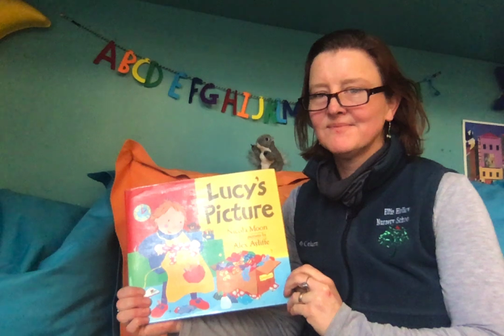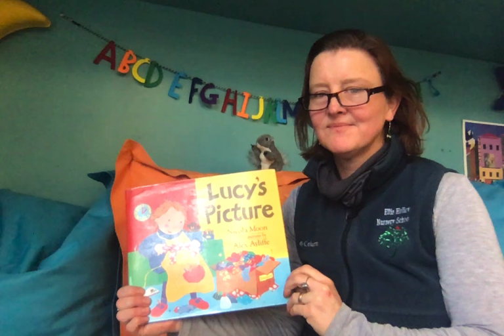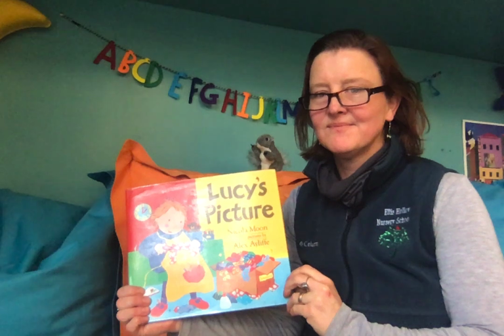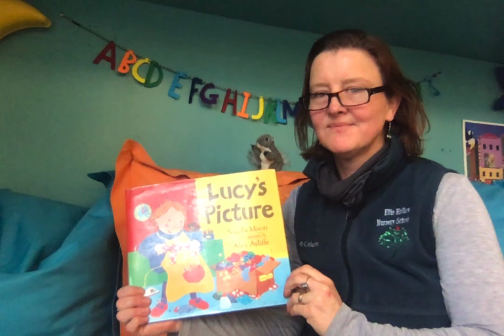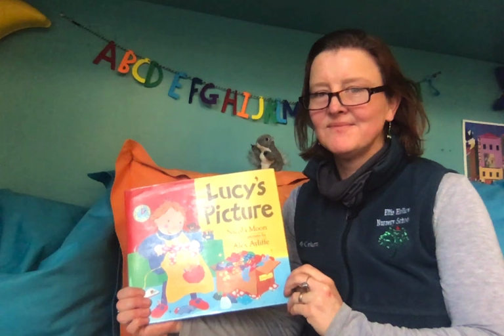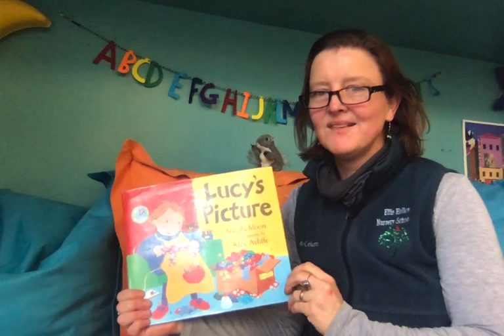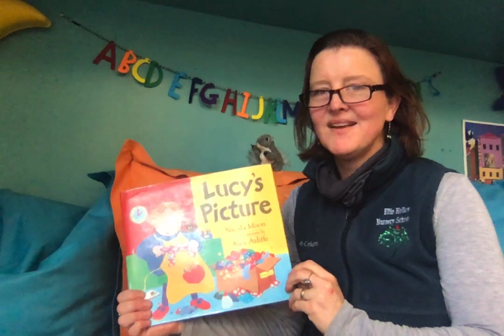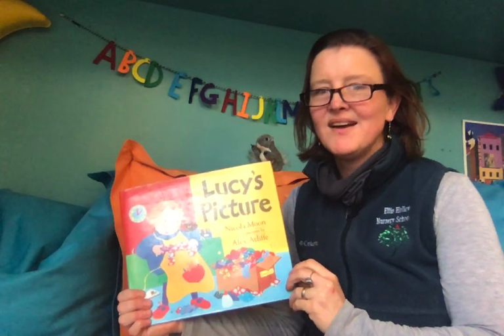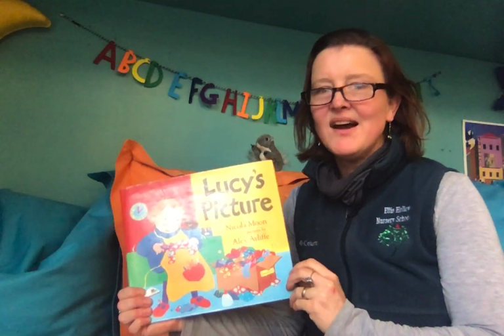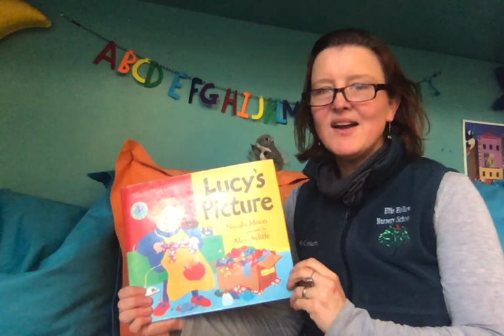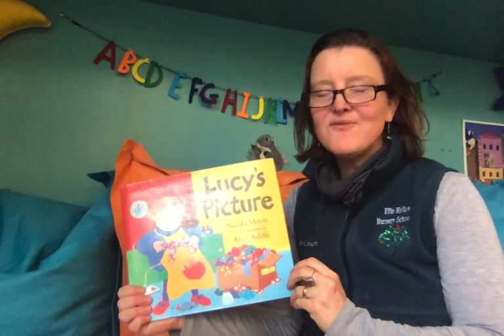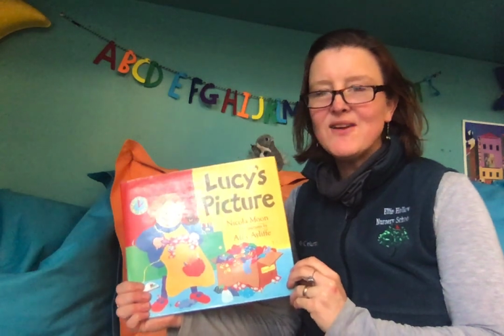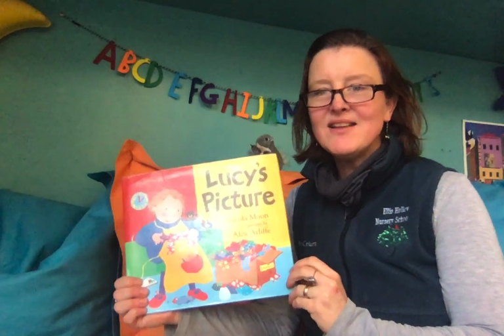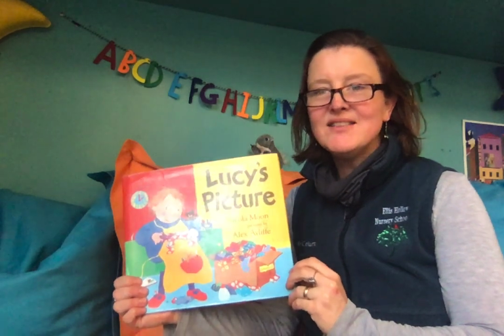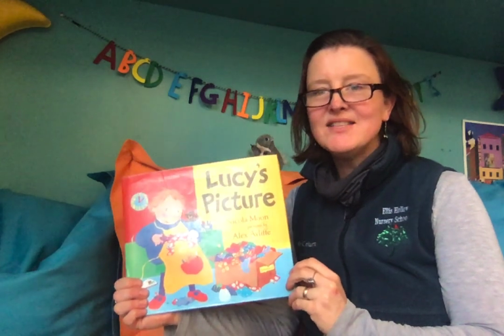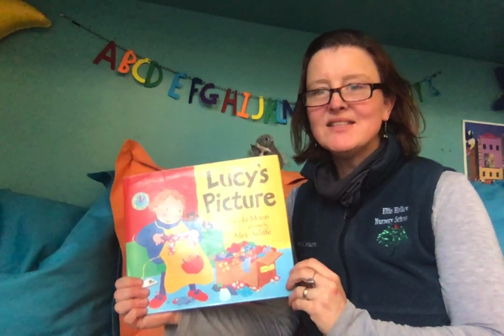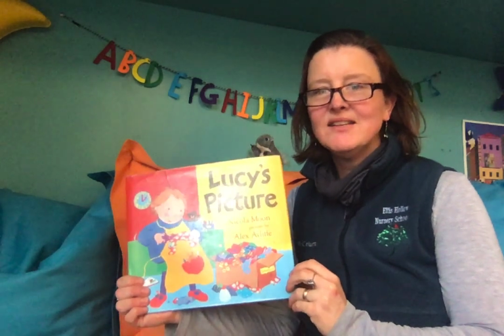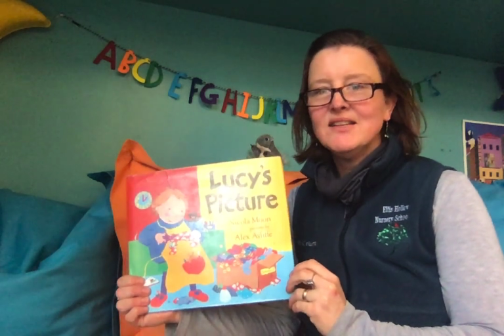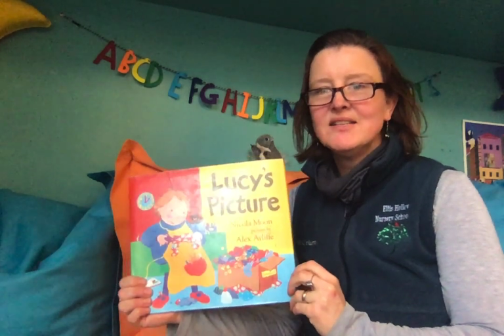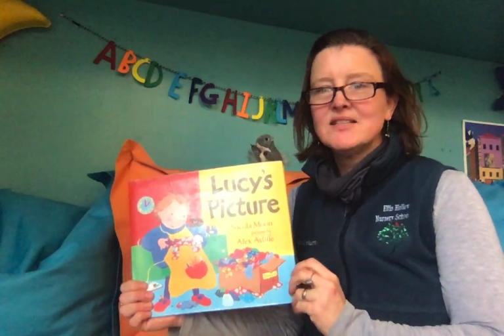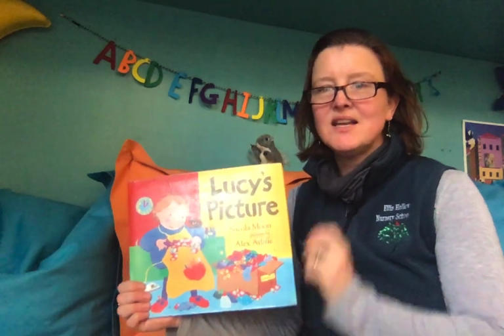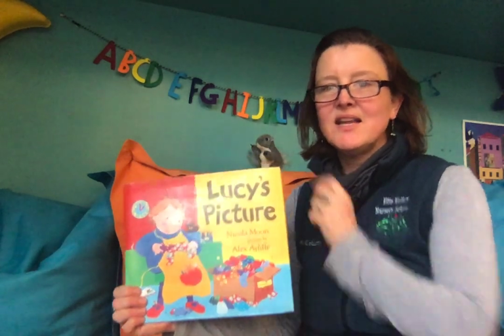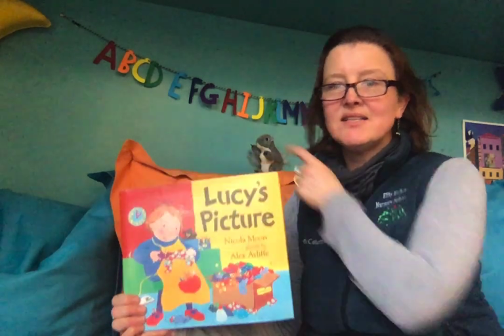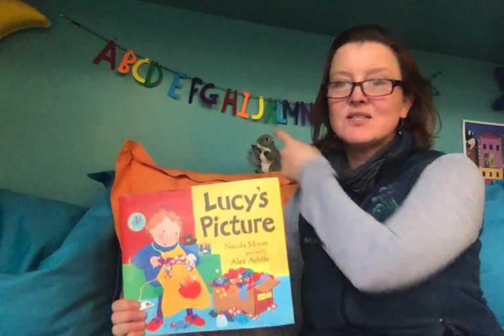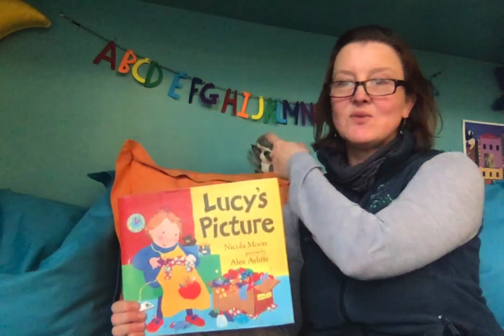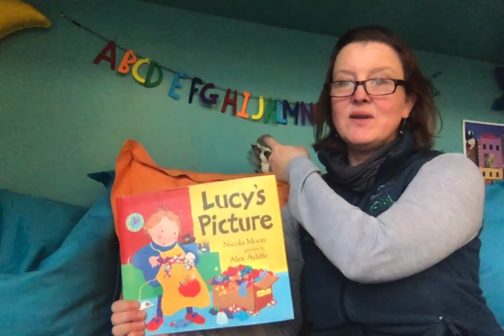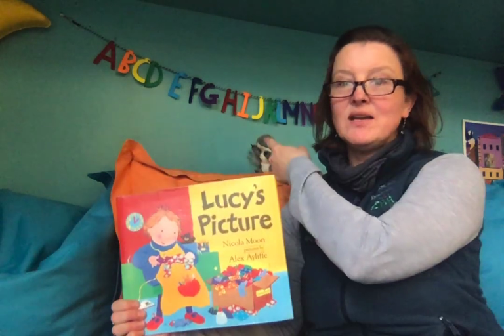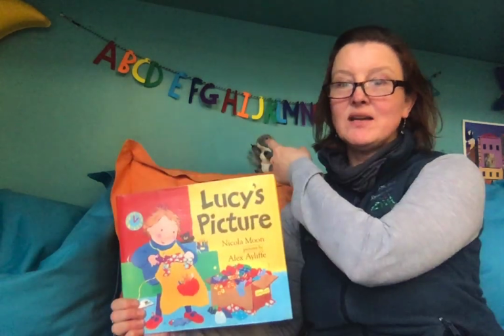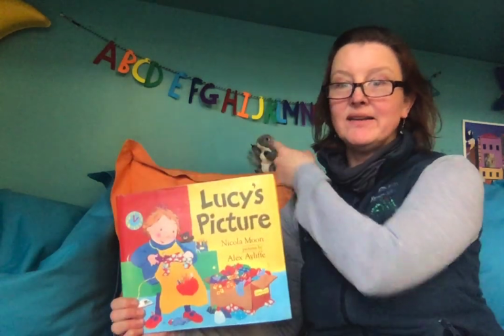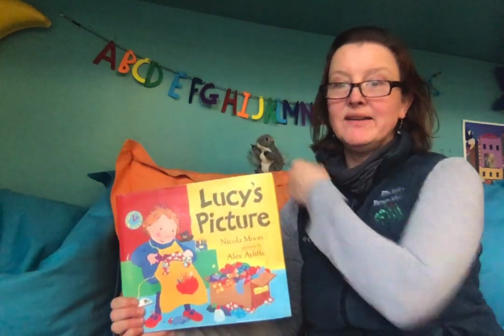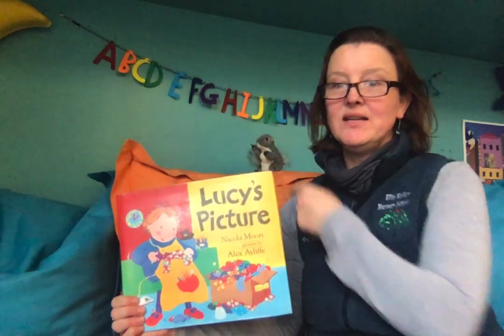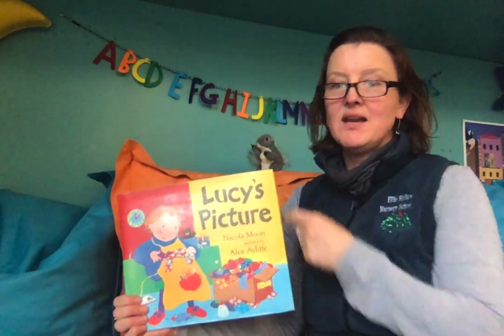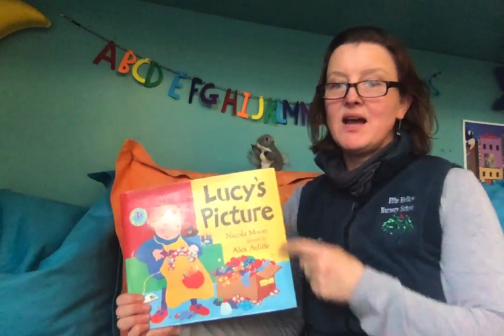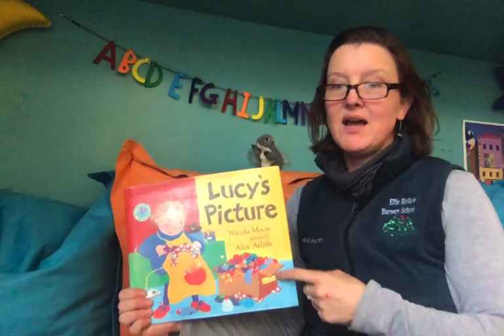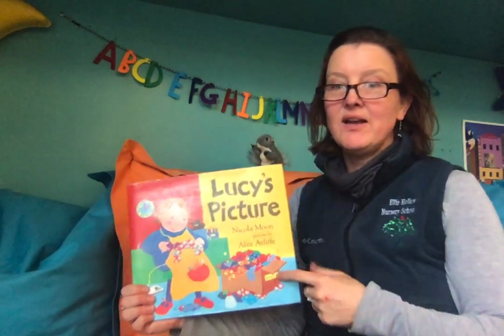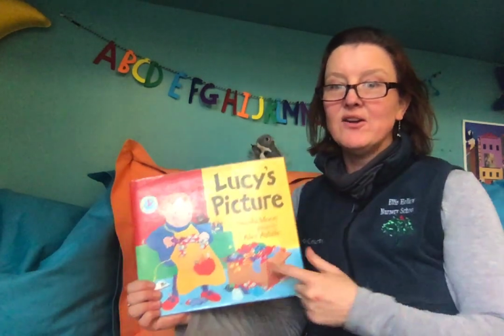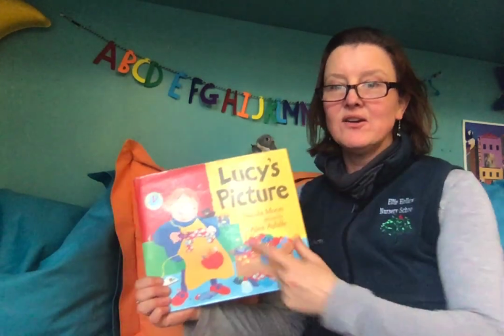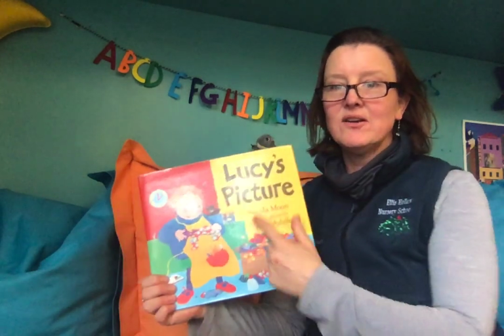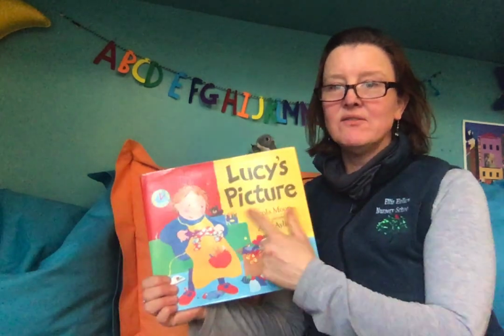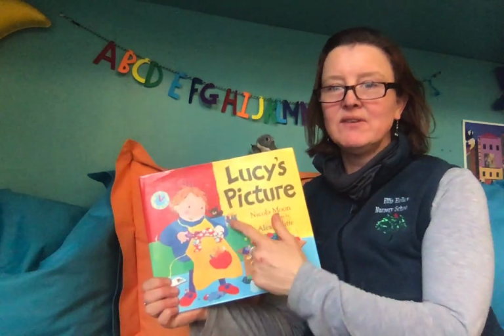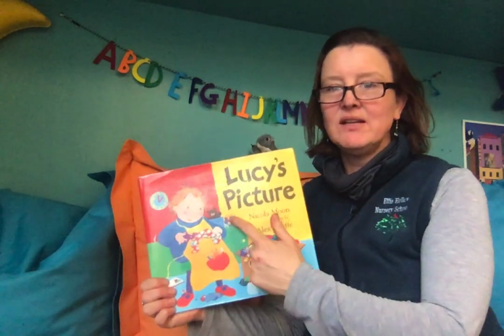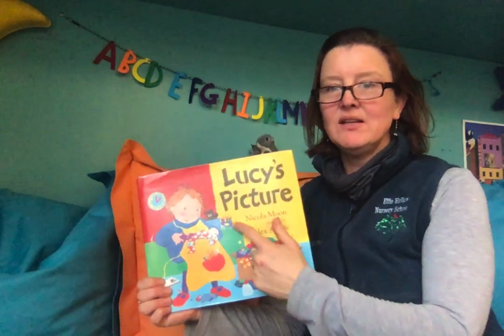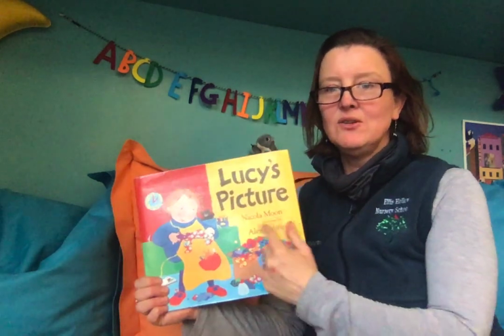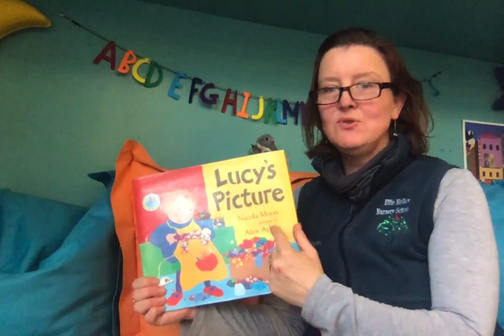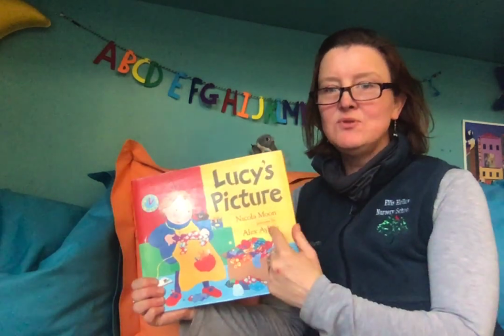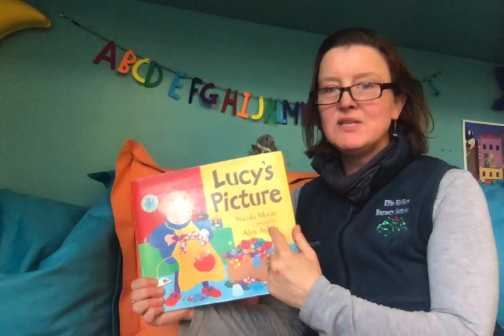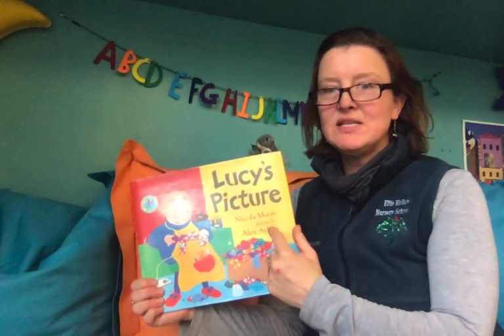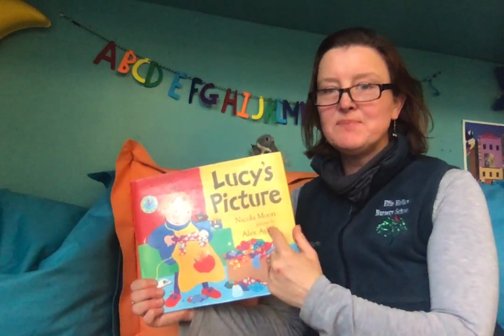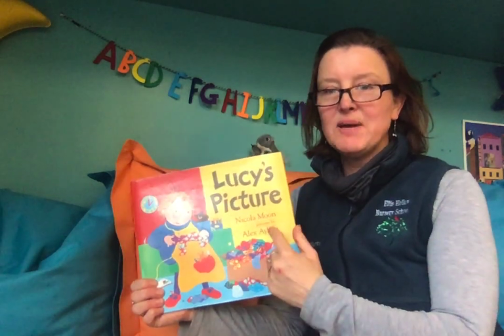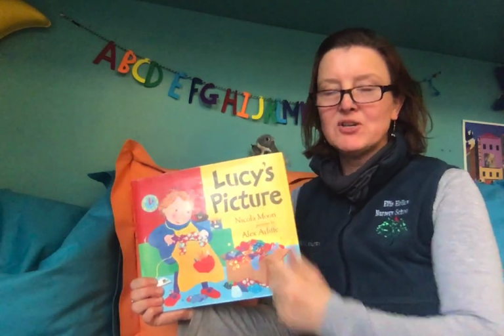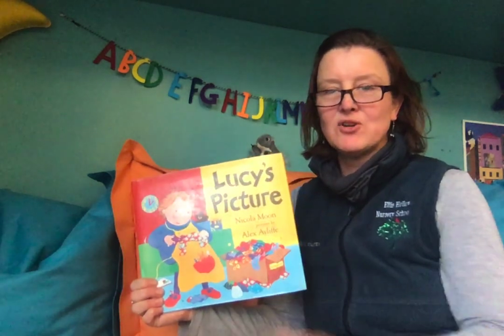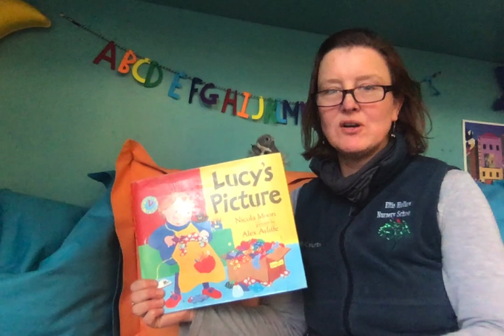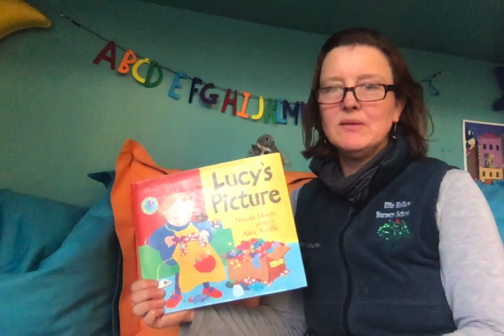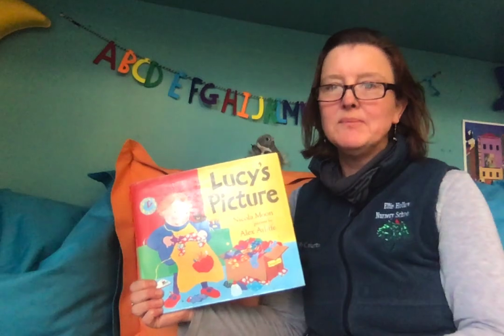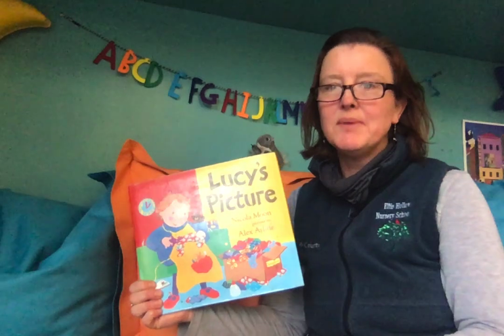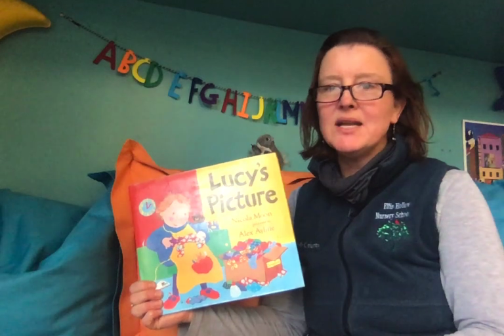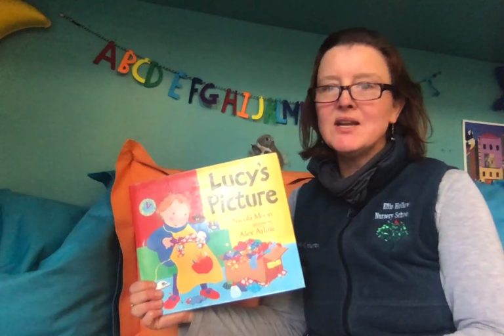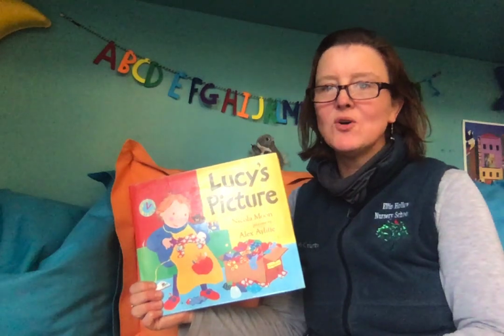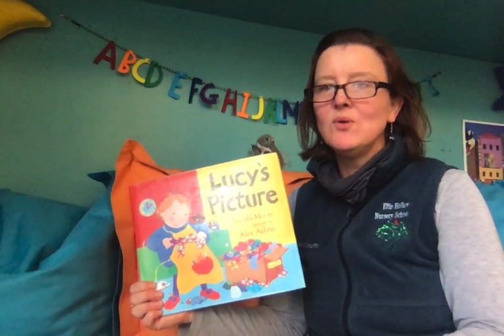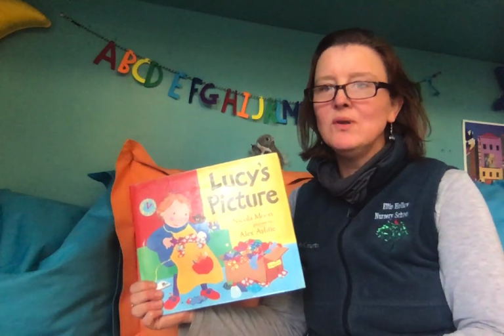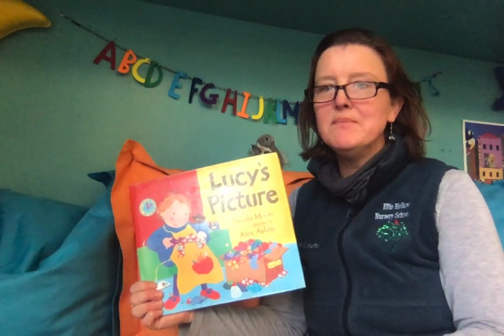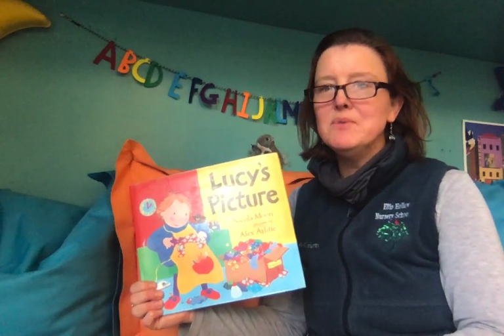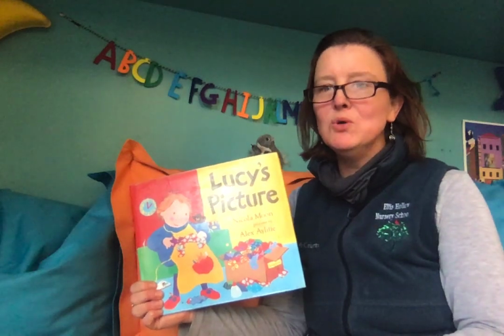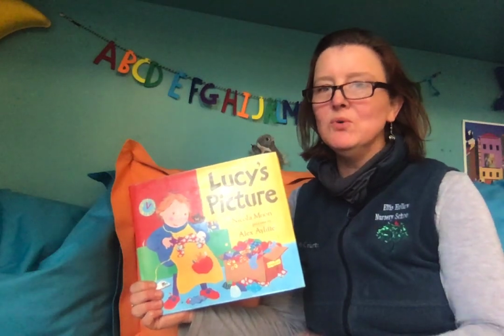Hi friends! Today Squeak and I are going to read Lucy's Picture by Nicola Moon.